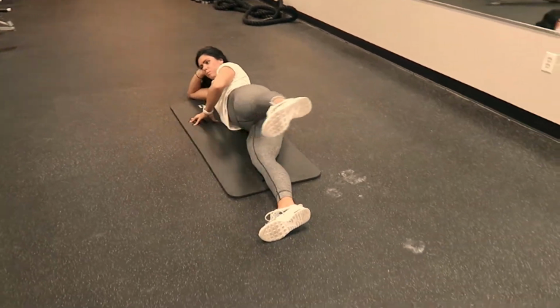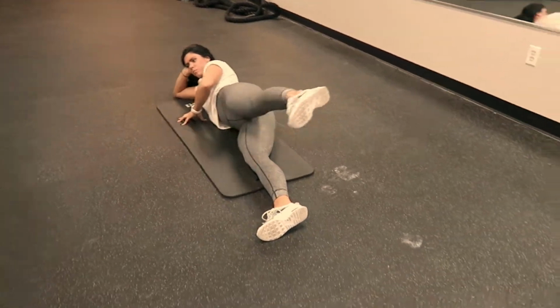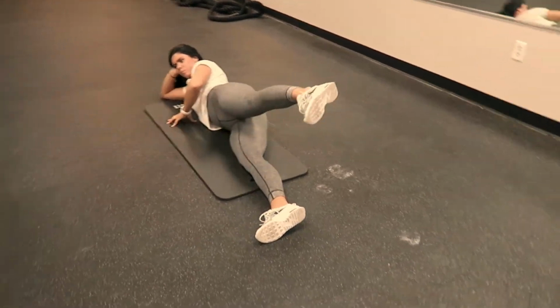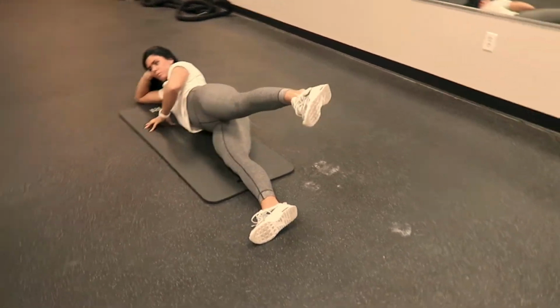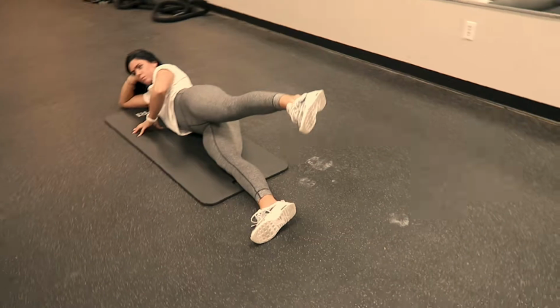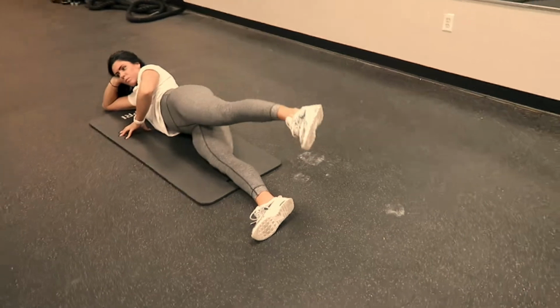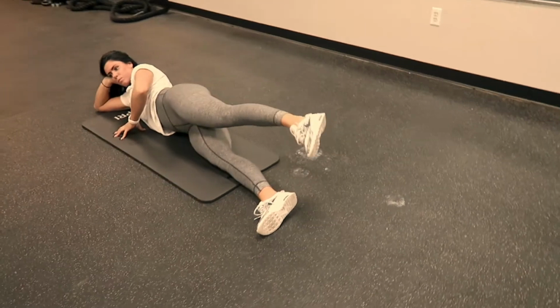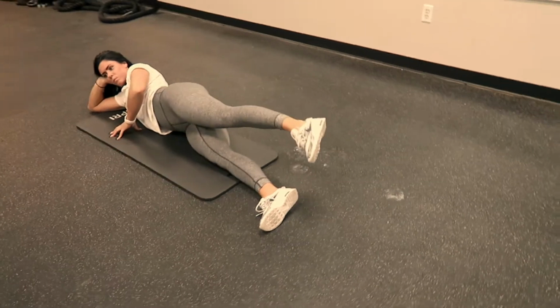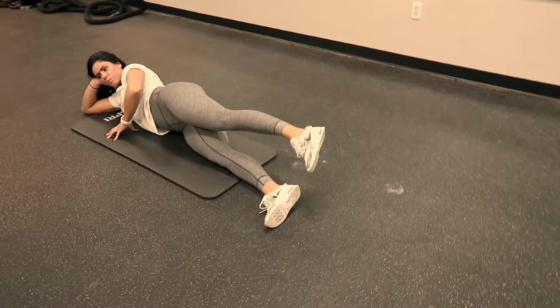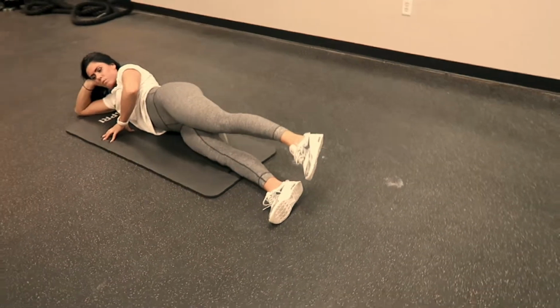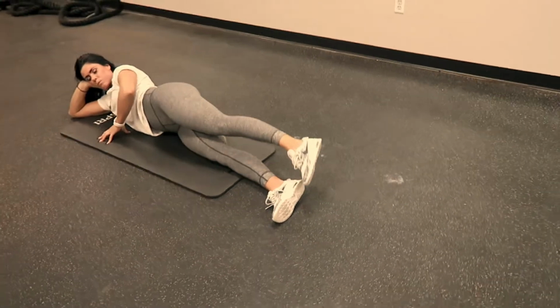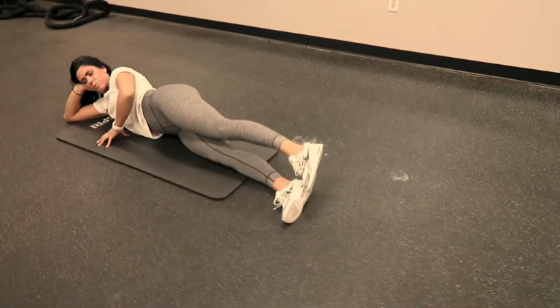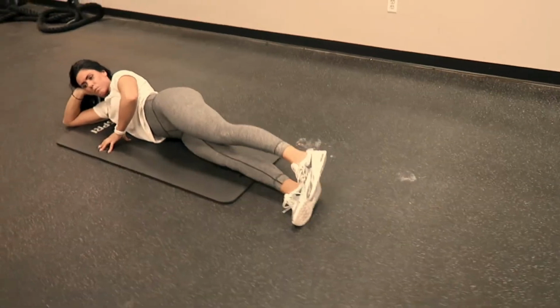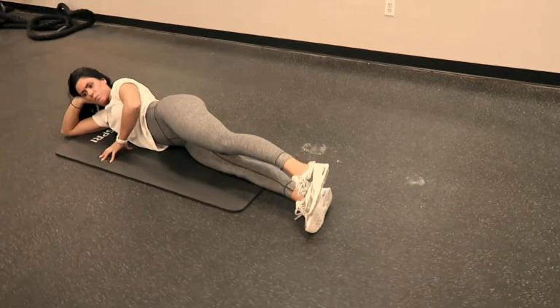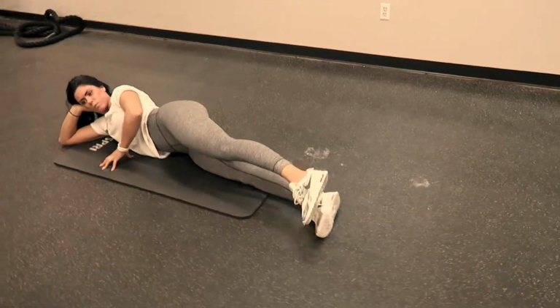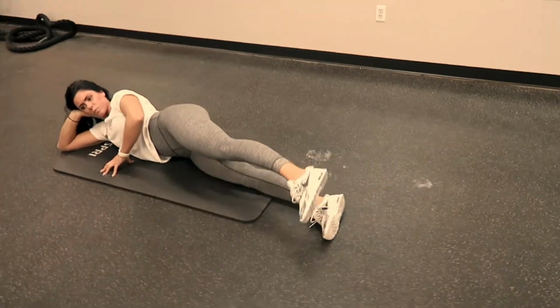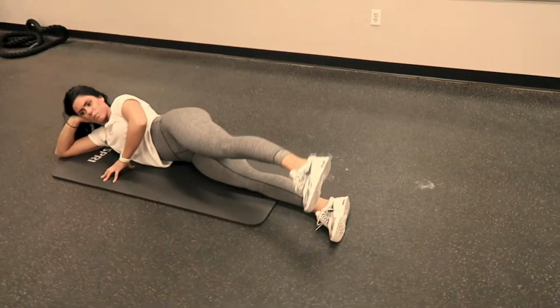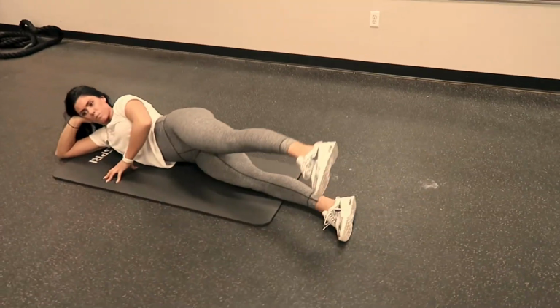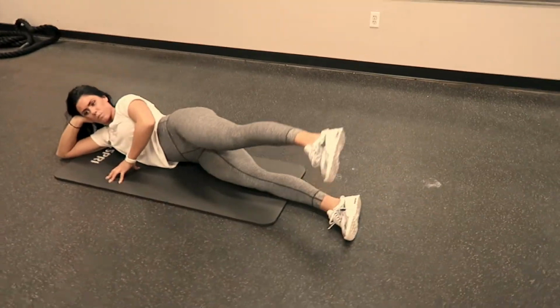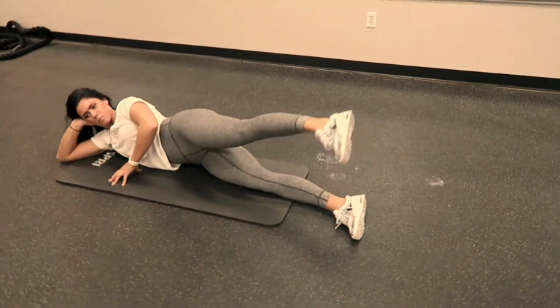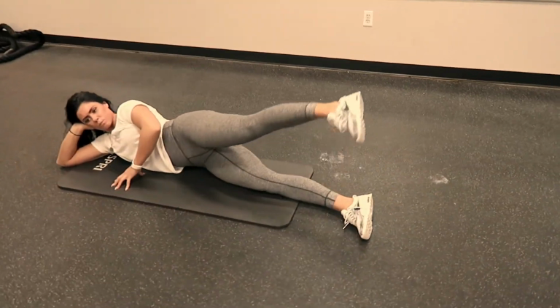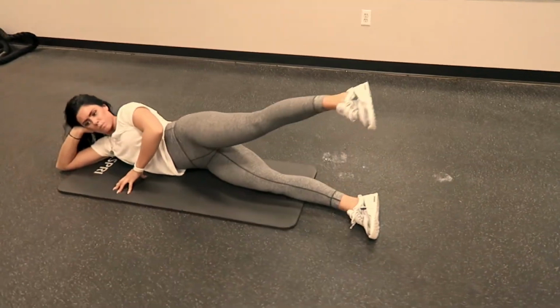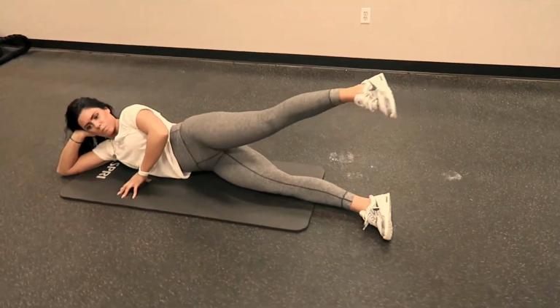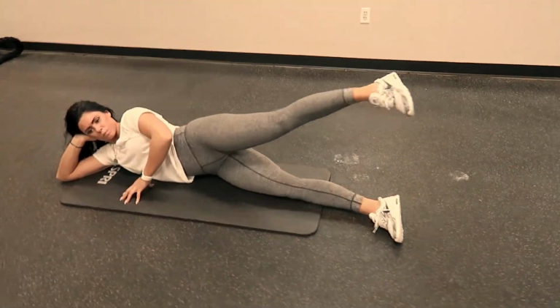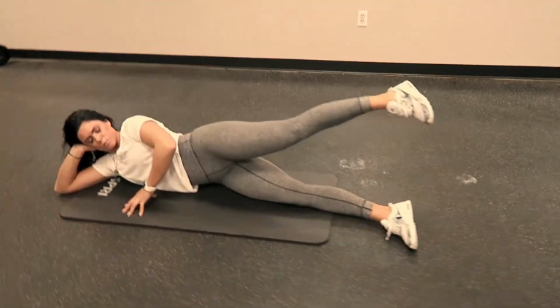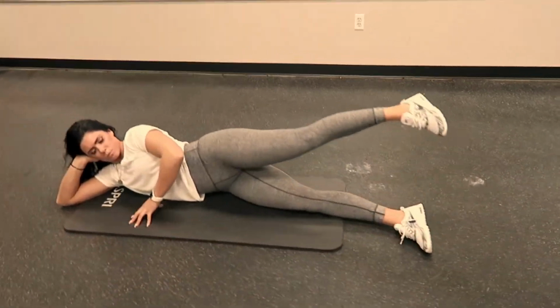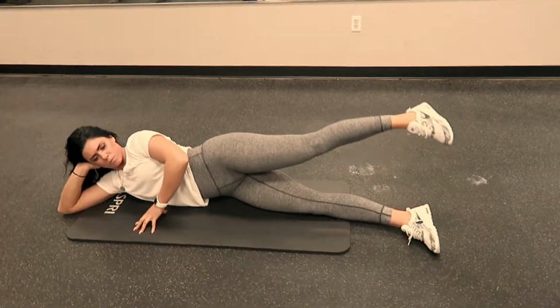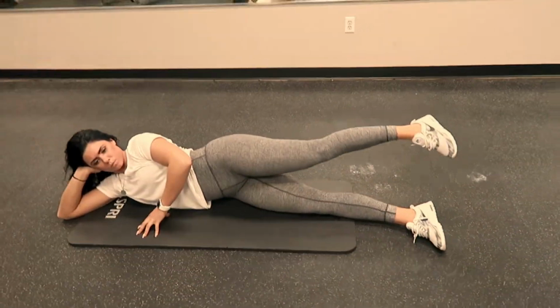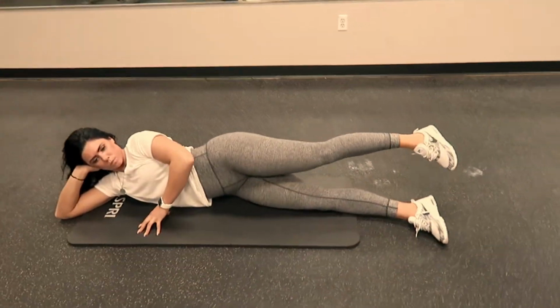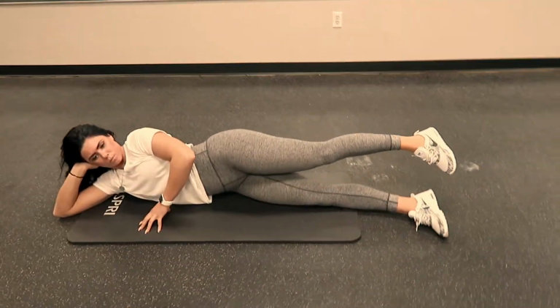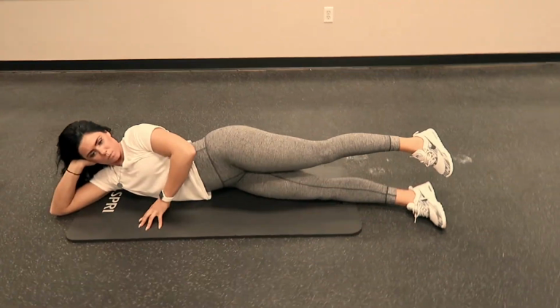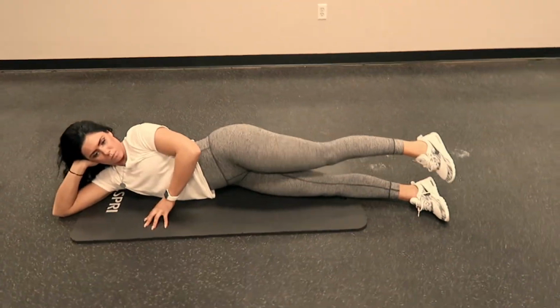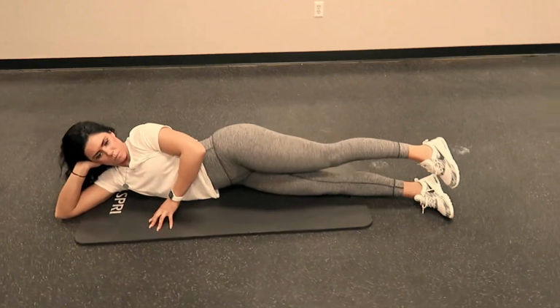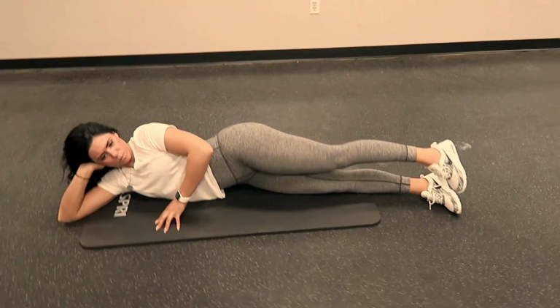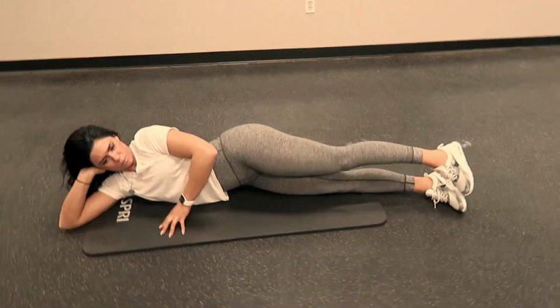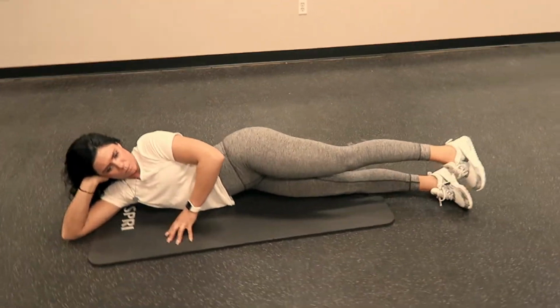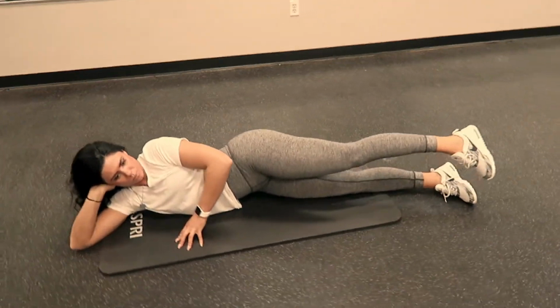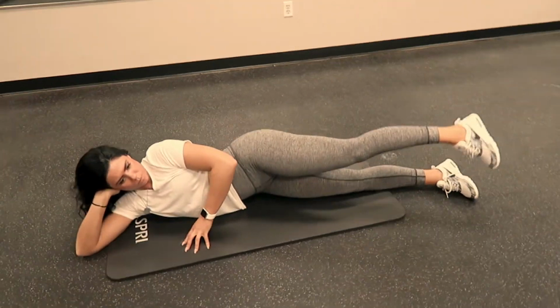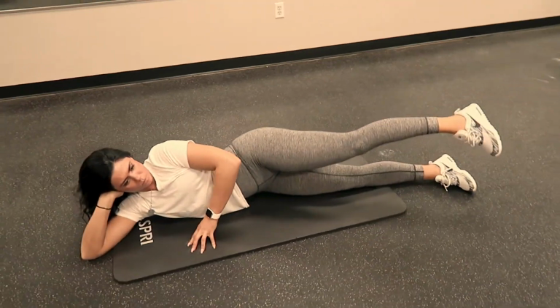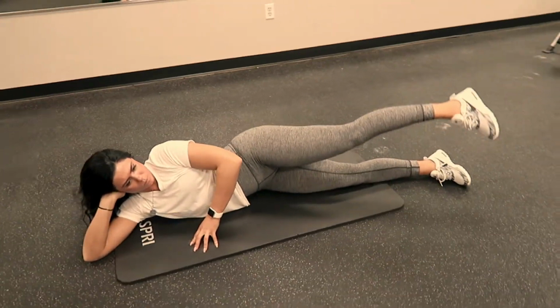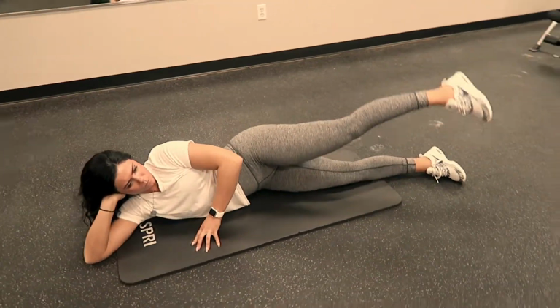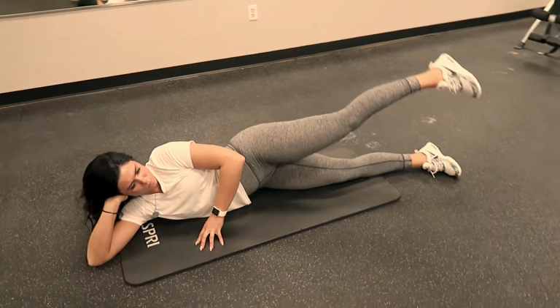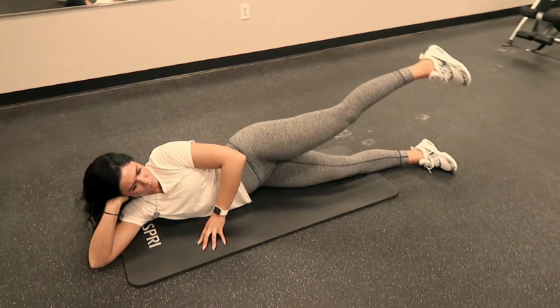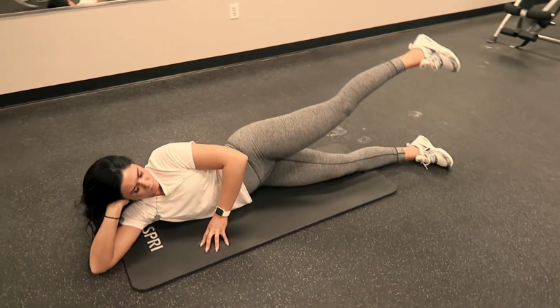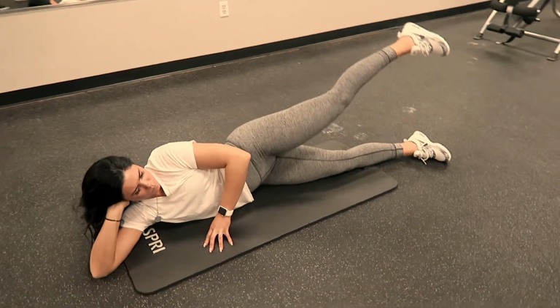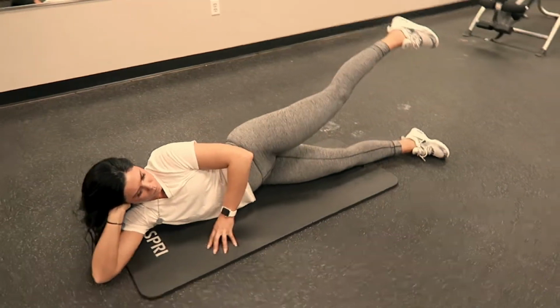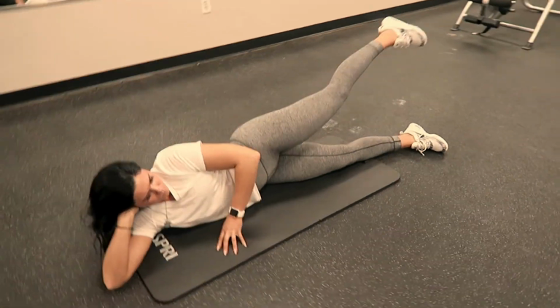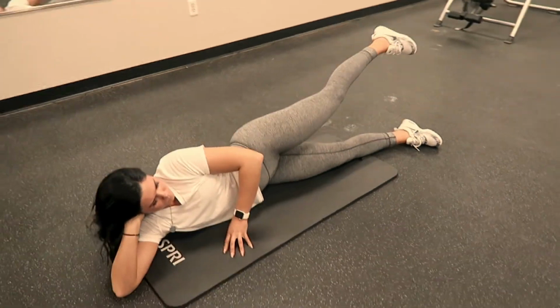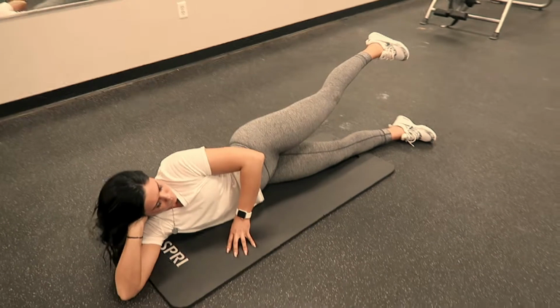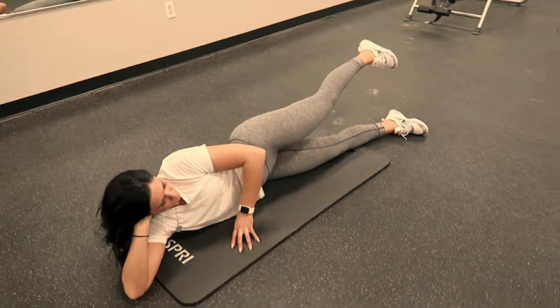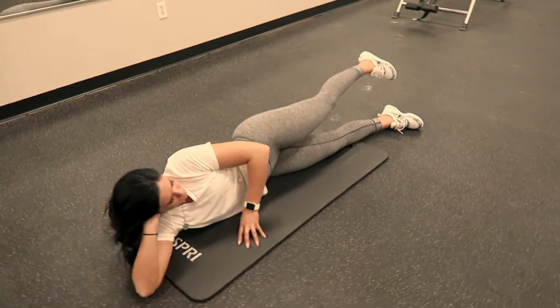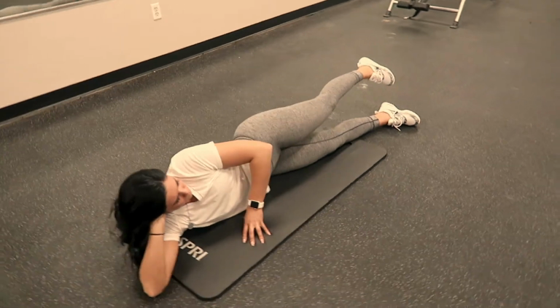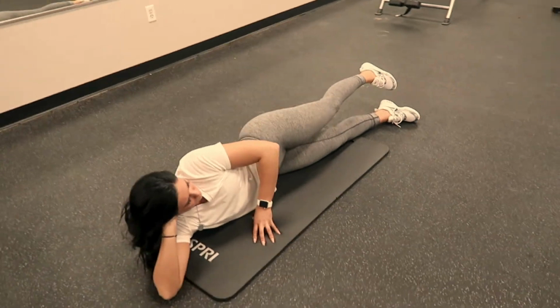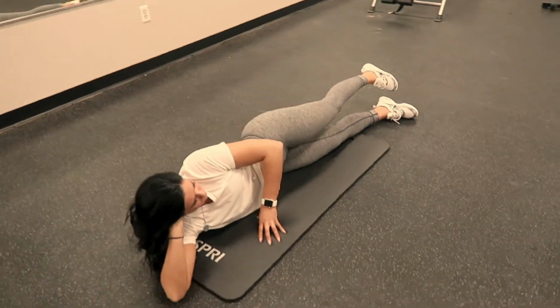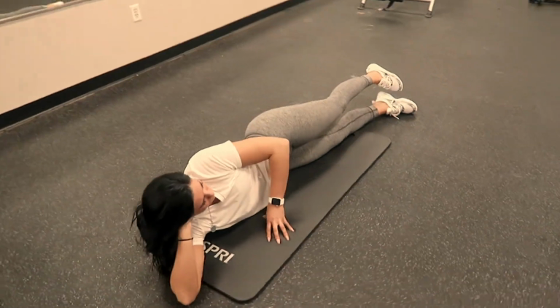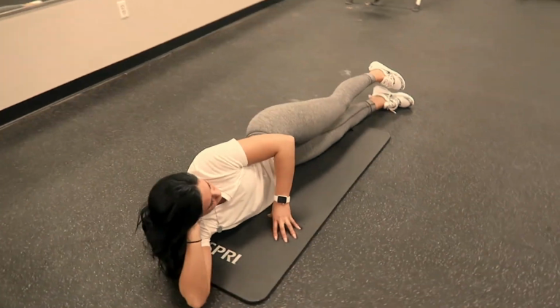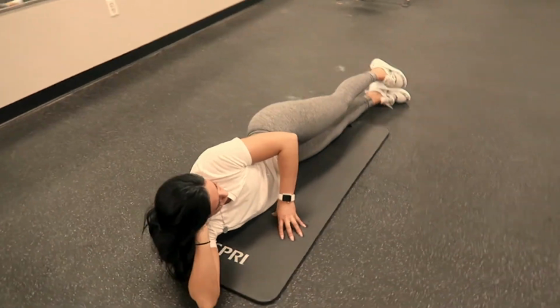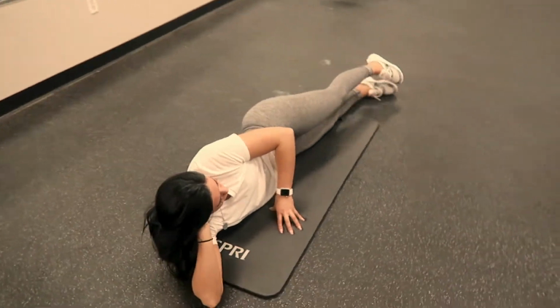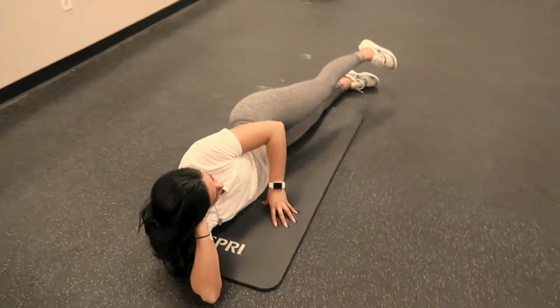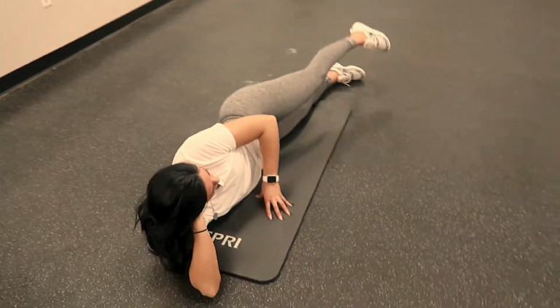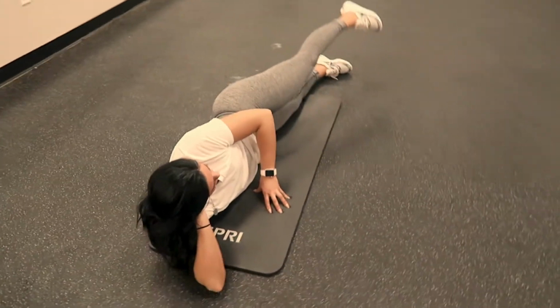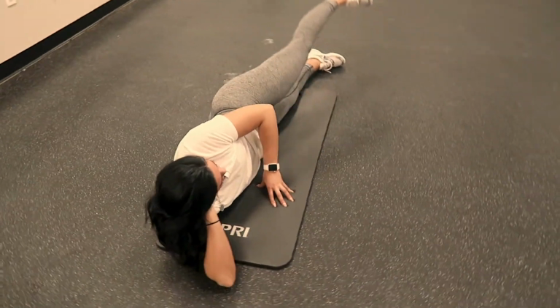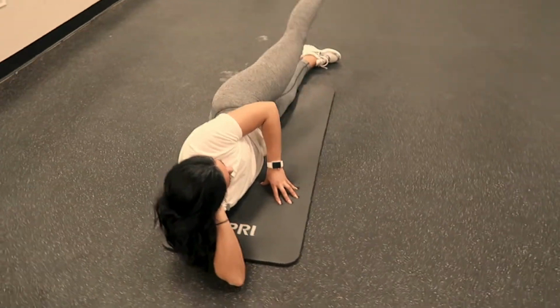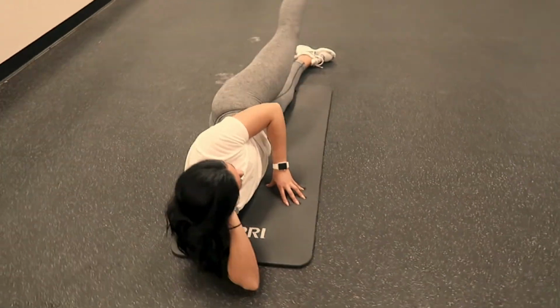Once you complete circles to the front, you will then switch and complete circles to the back, brushing your heels together on each rep.